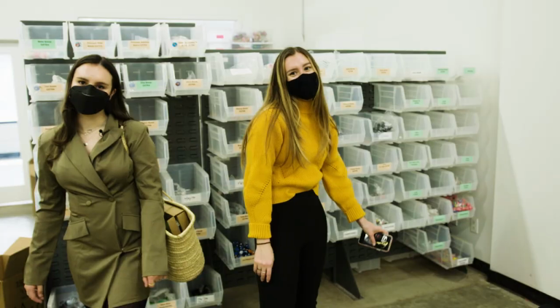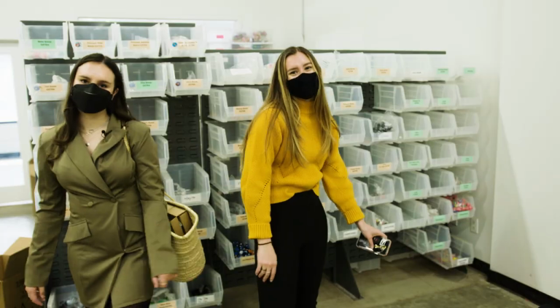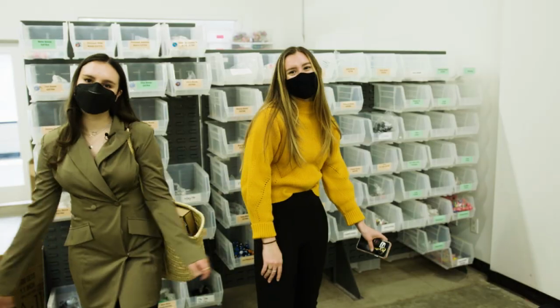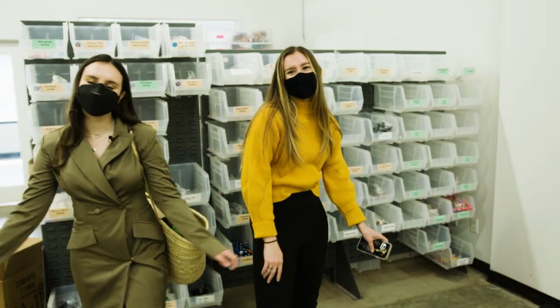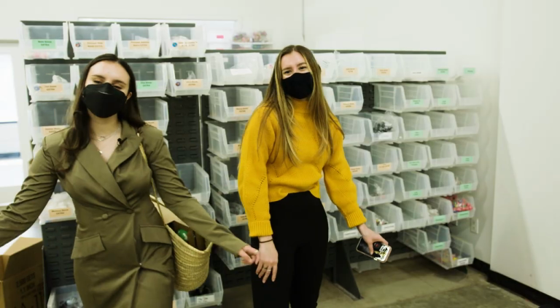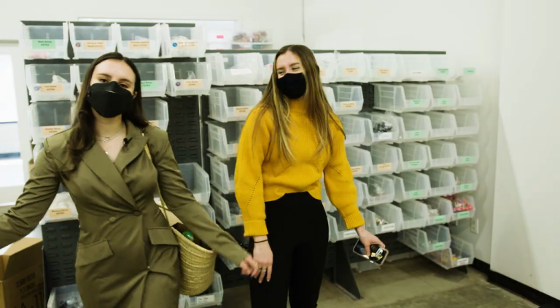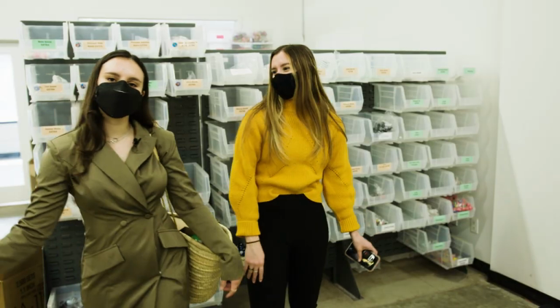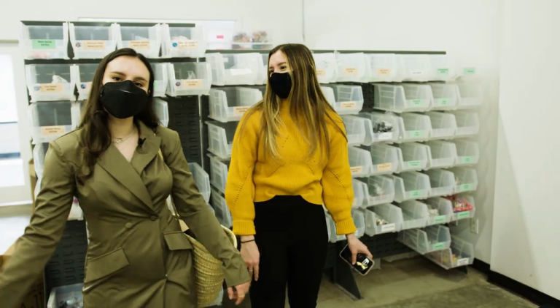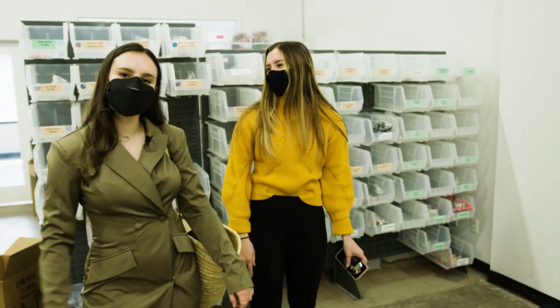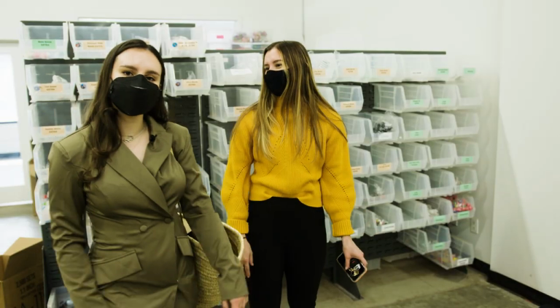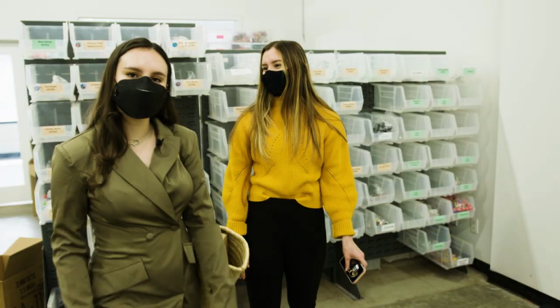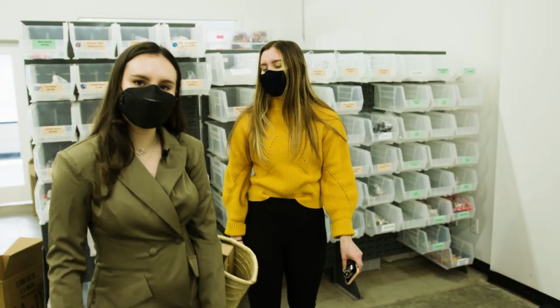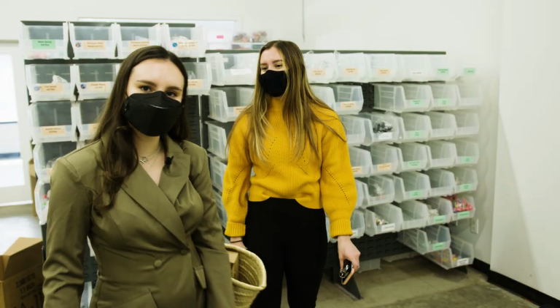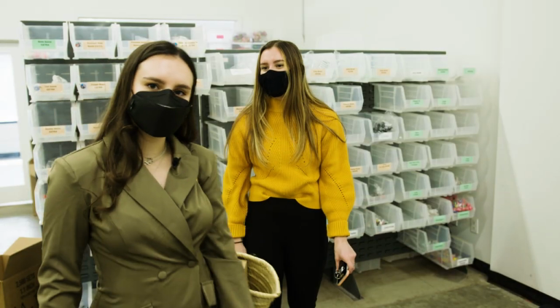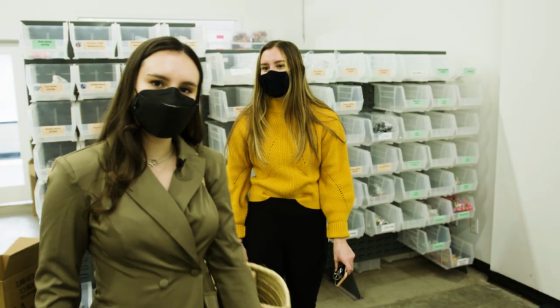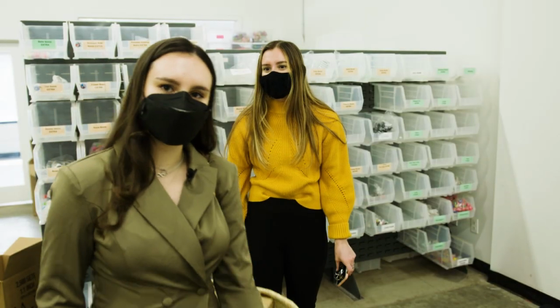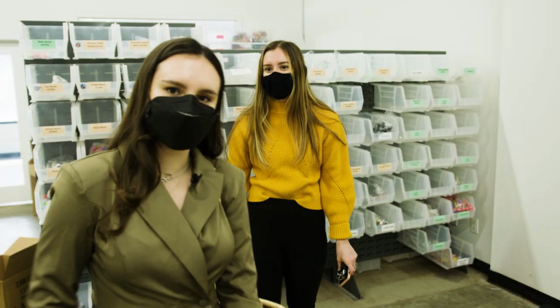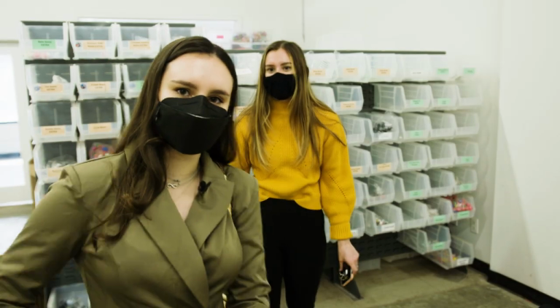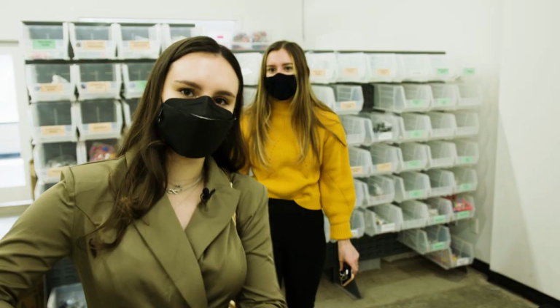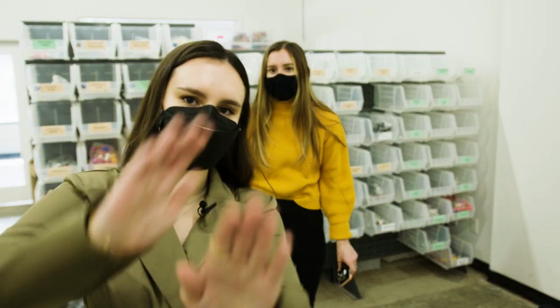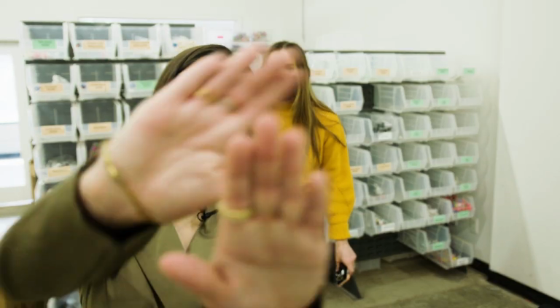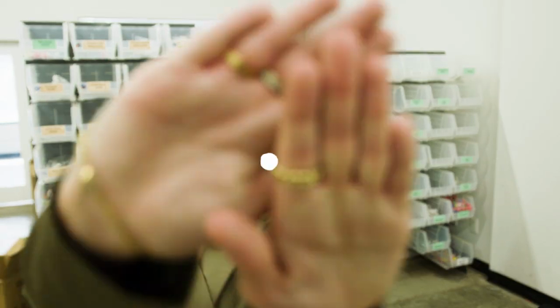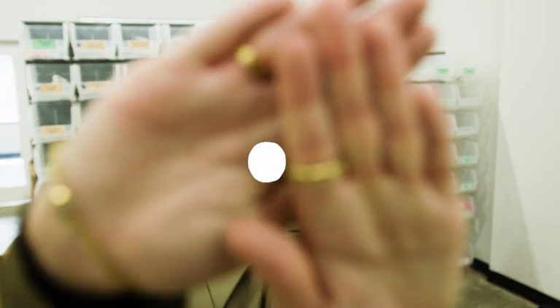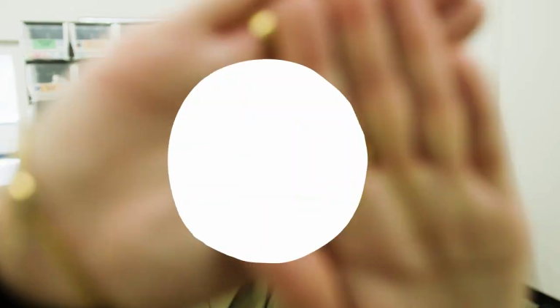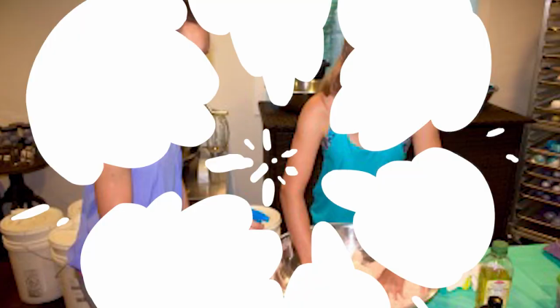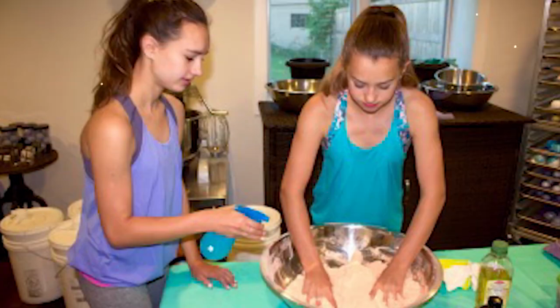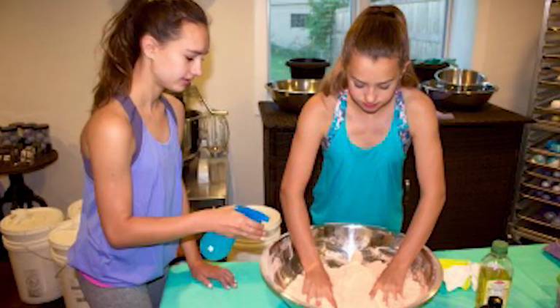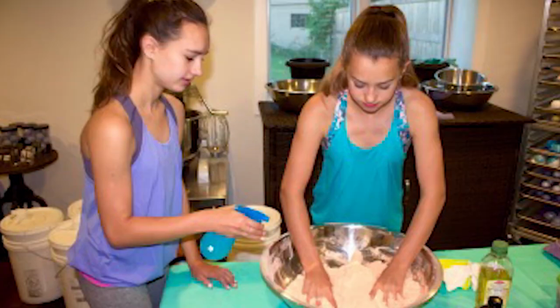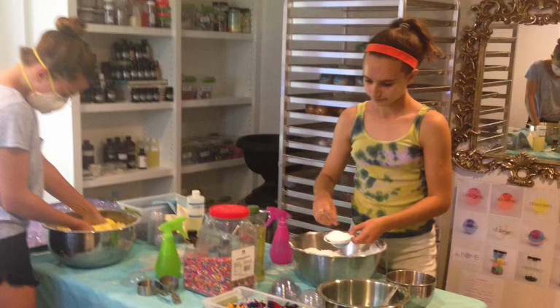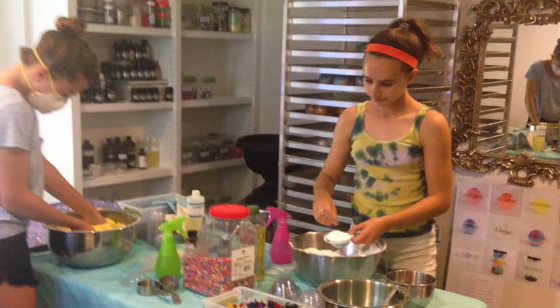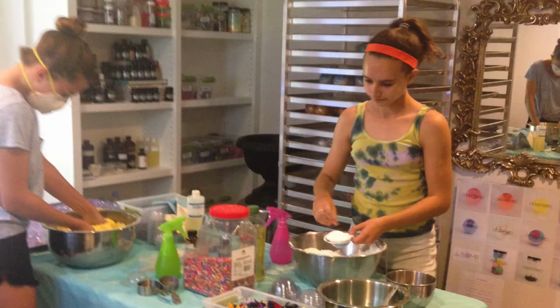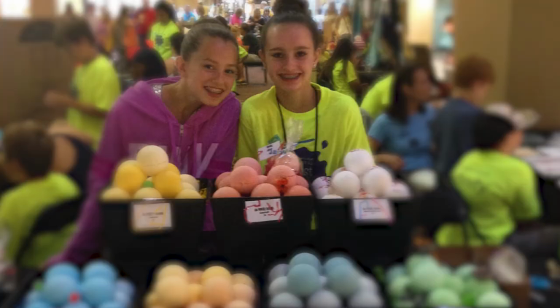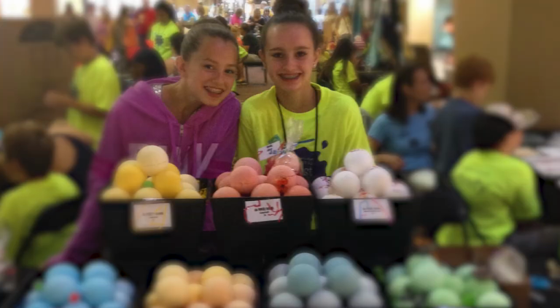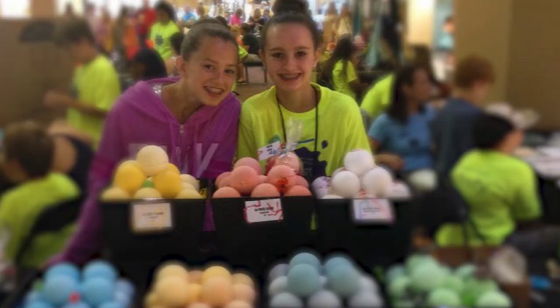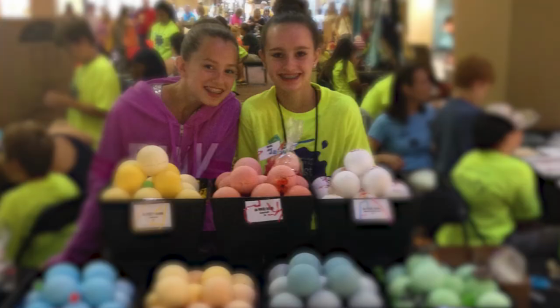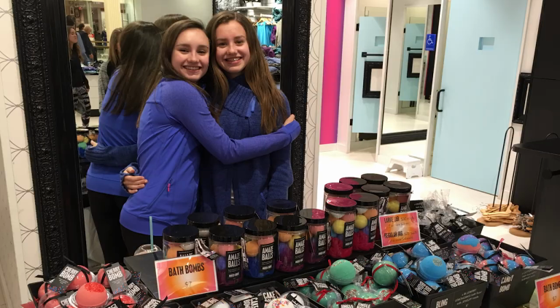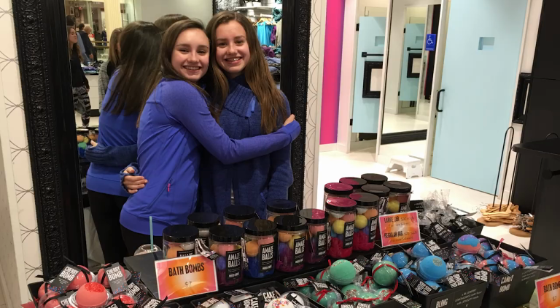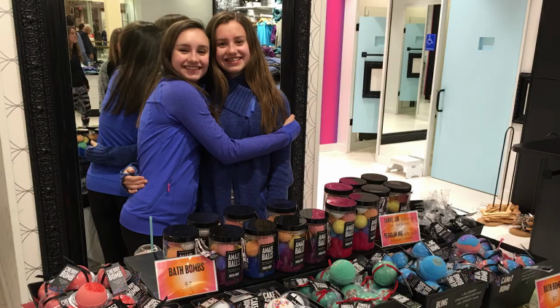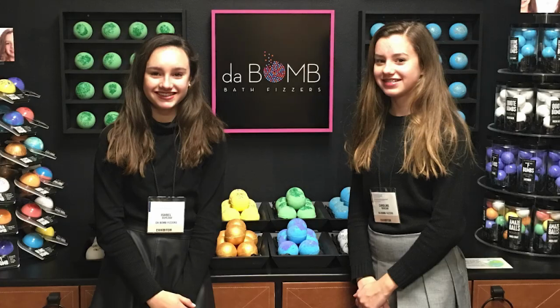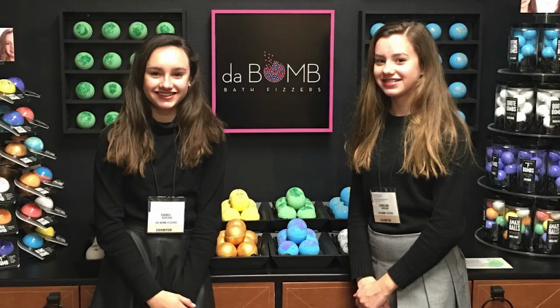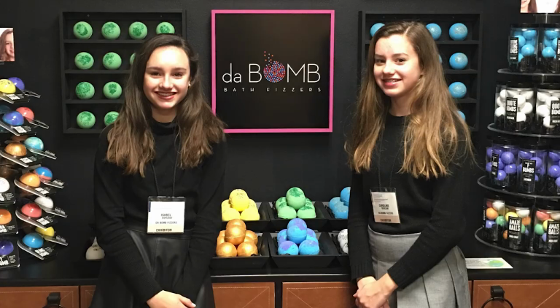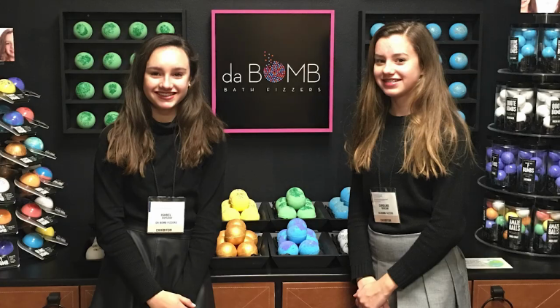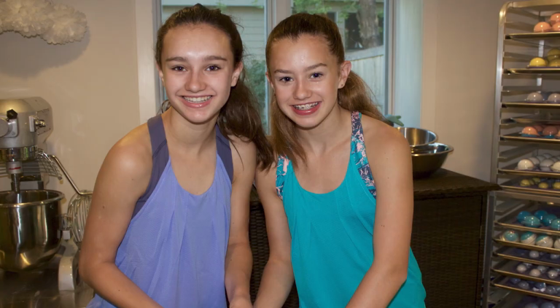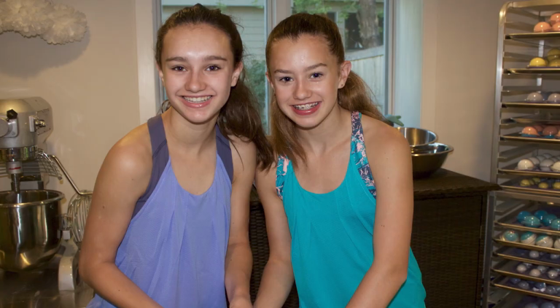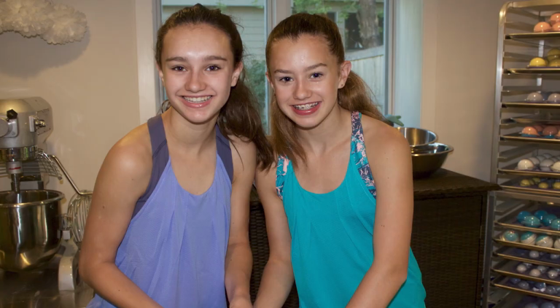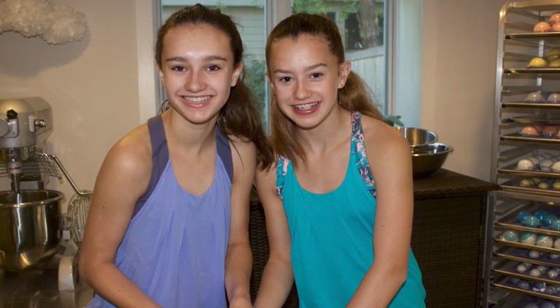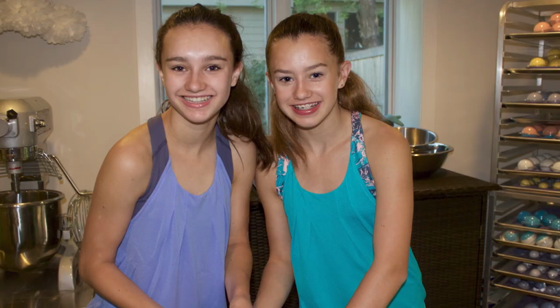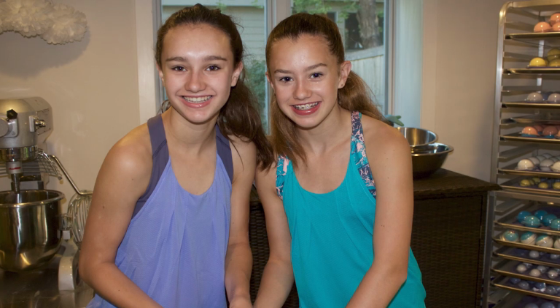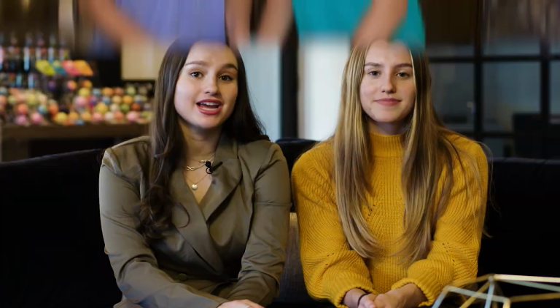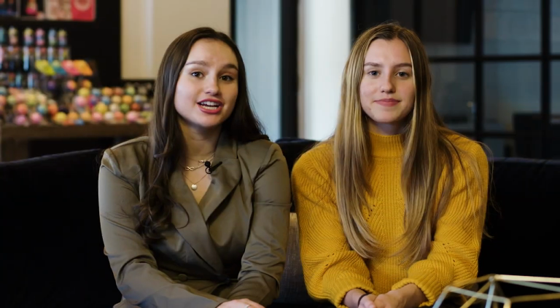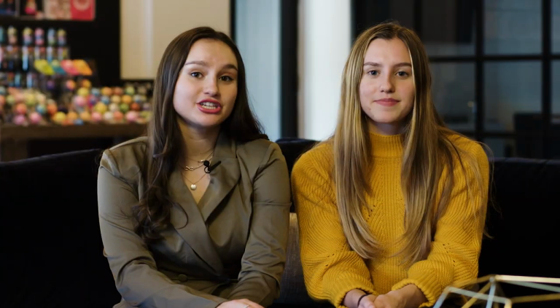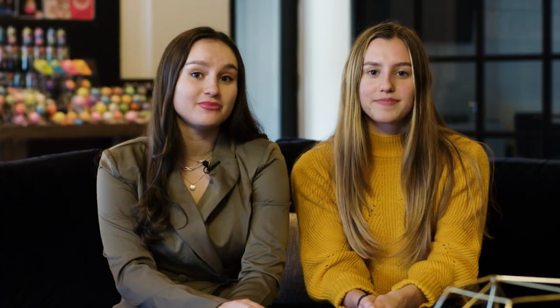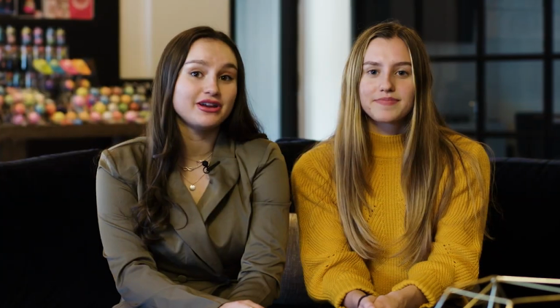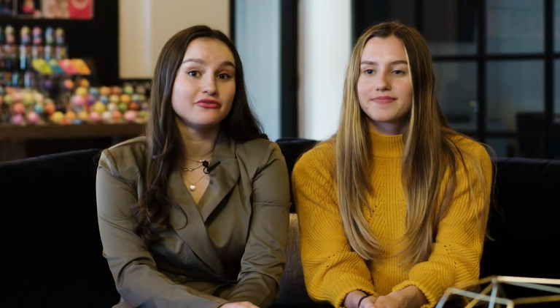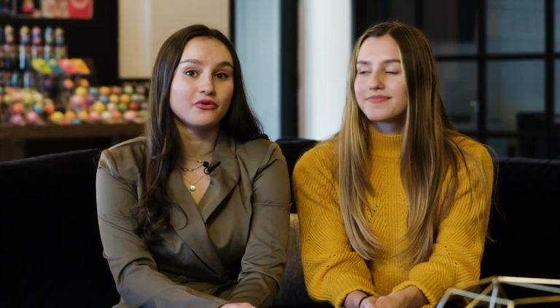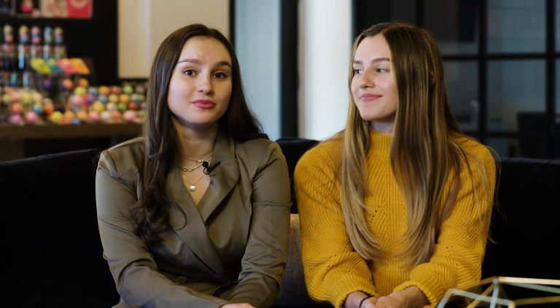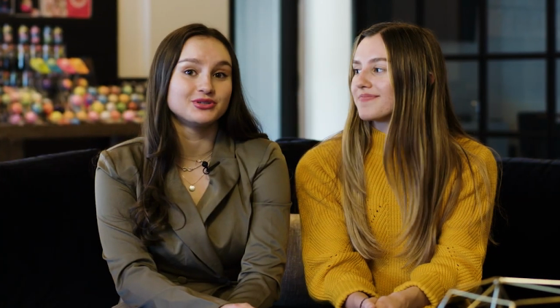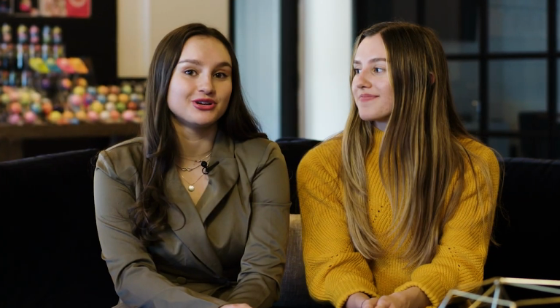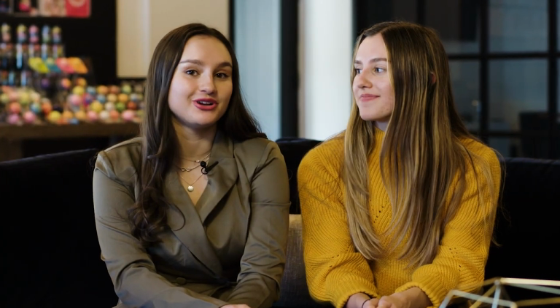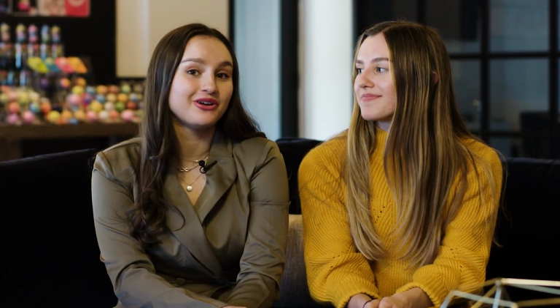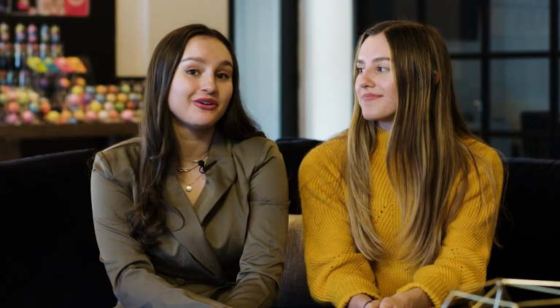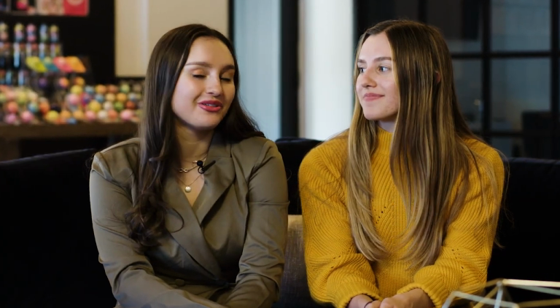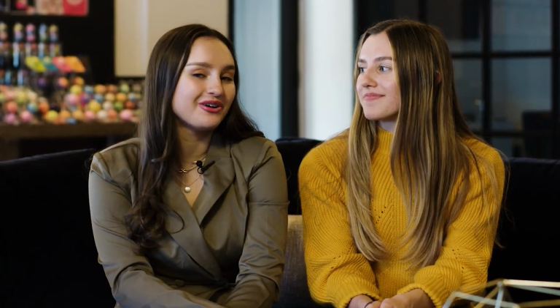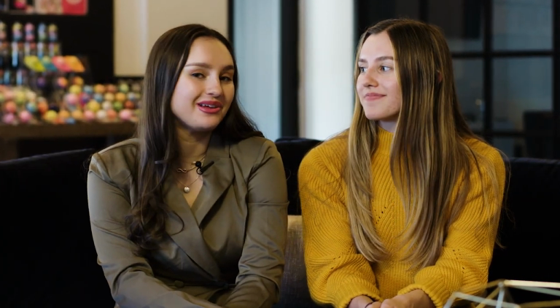This is where we keep a lot of our surprises. When we were 17 and 18 years old, we actually made Forbes 30 Under 30.